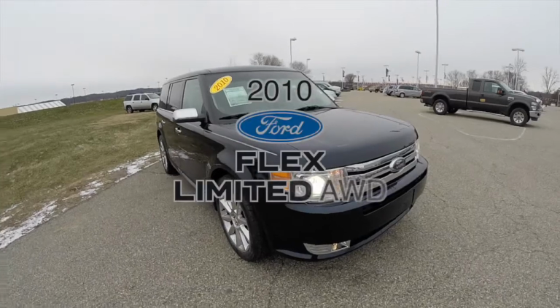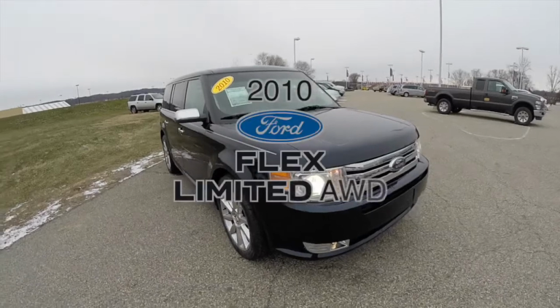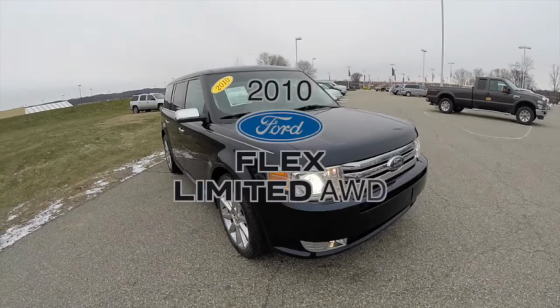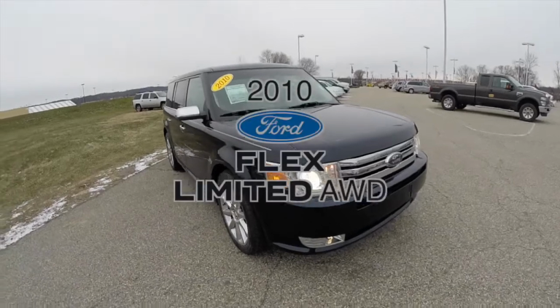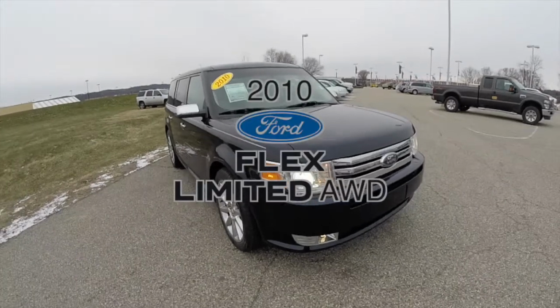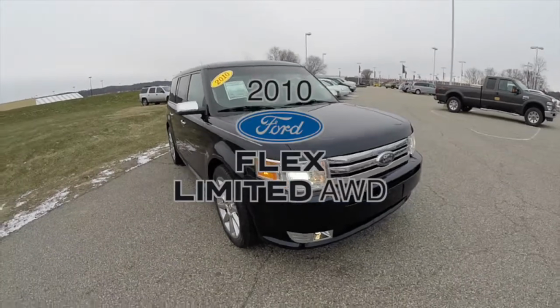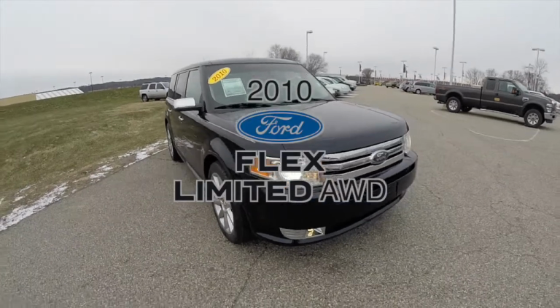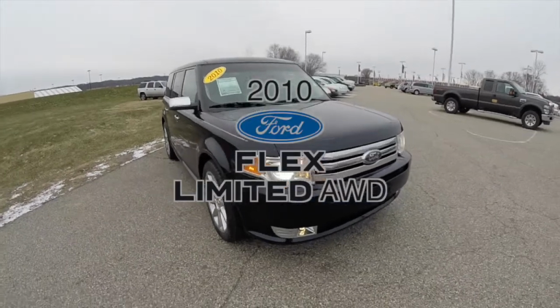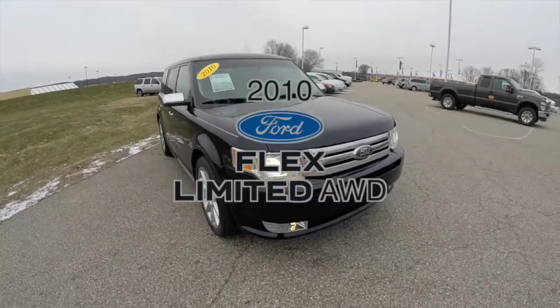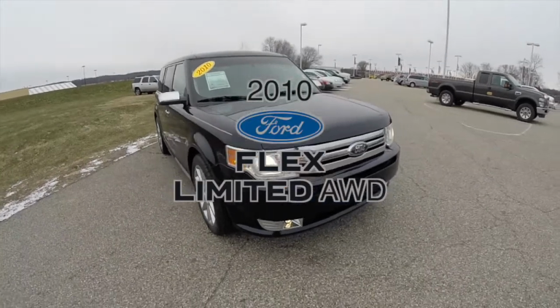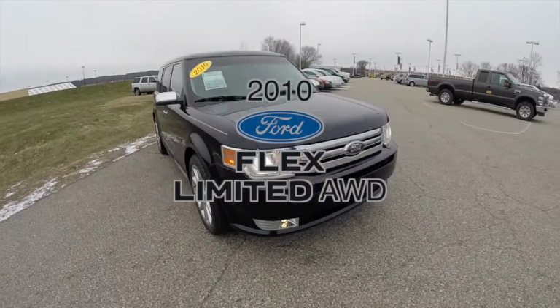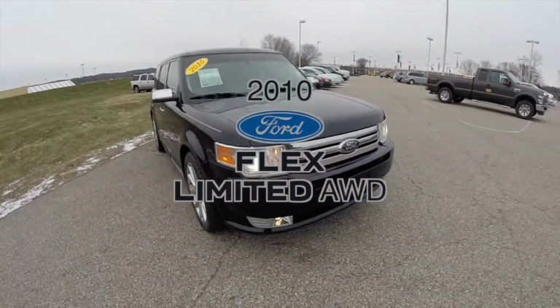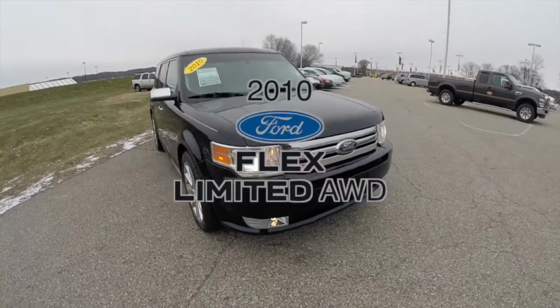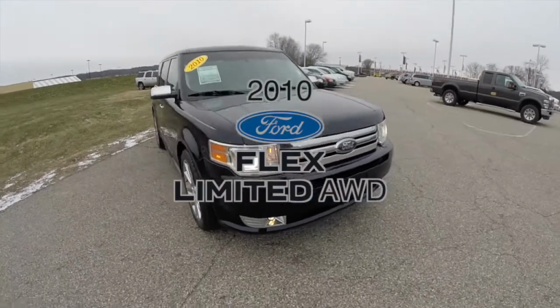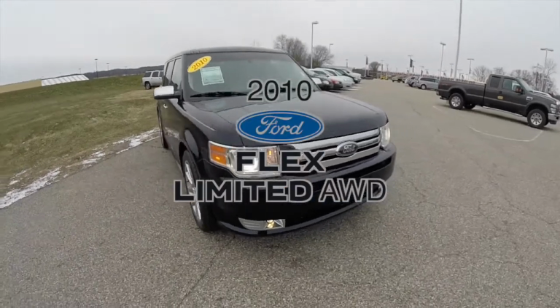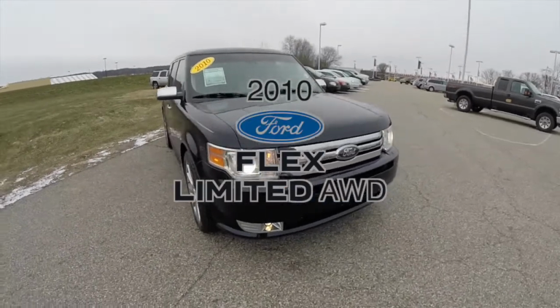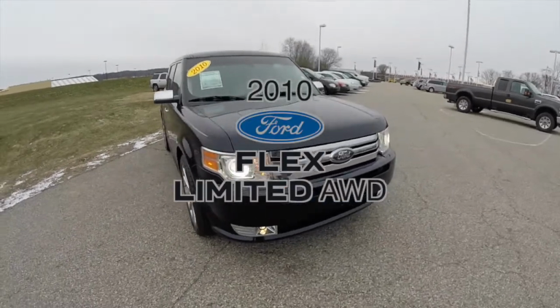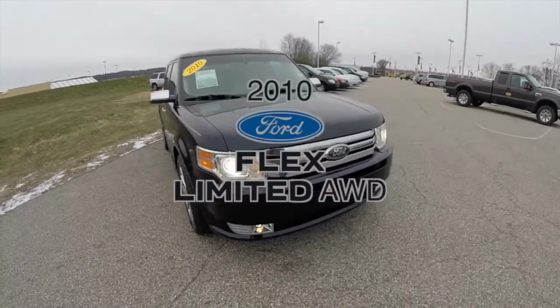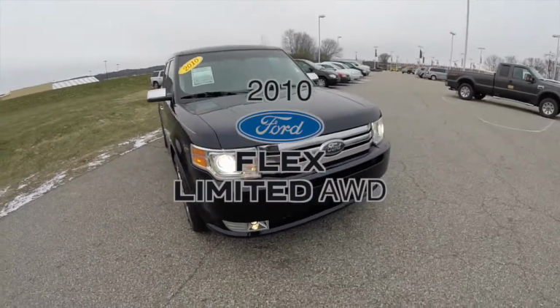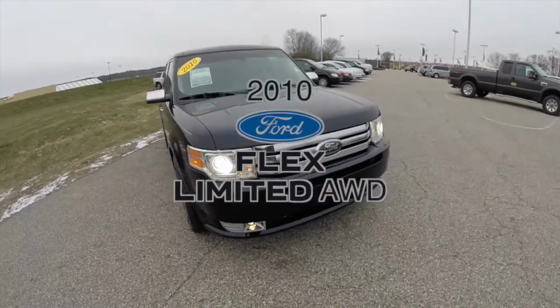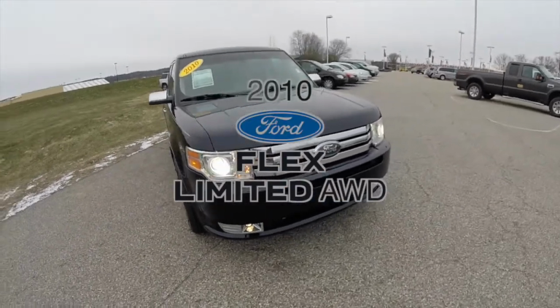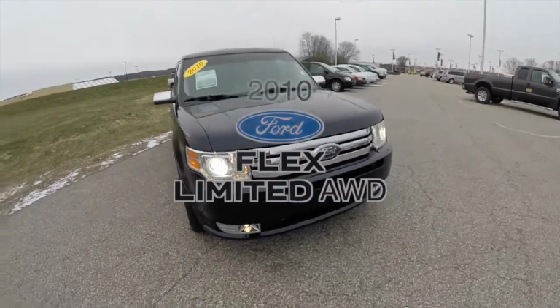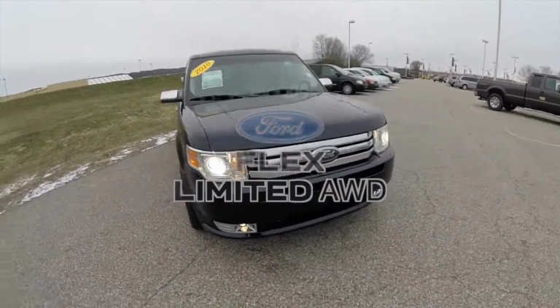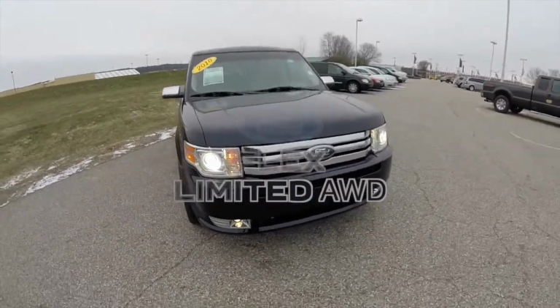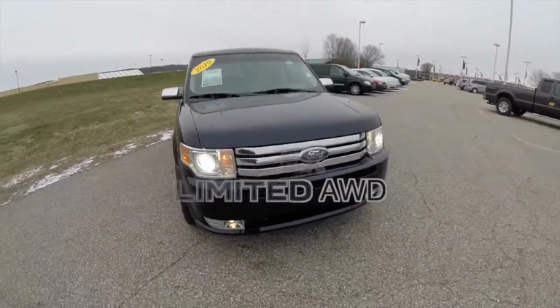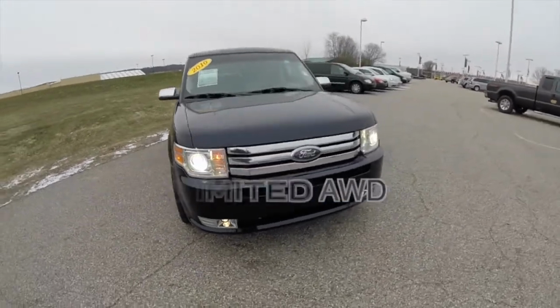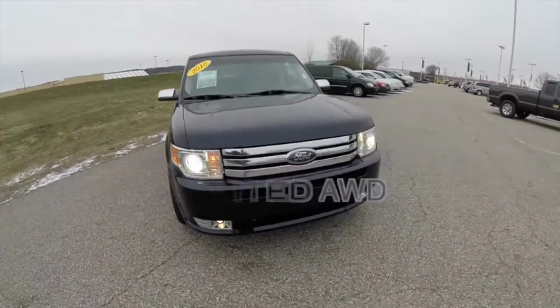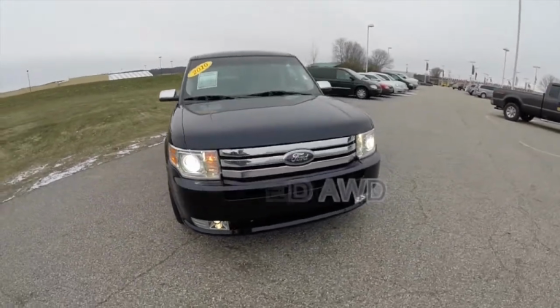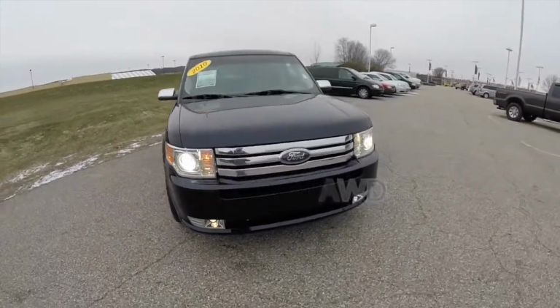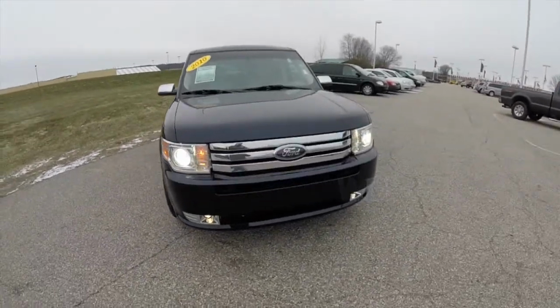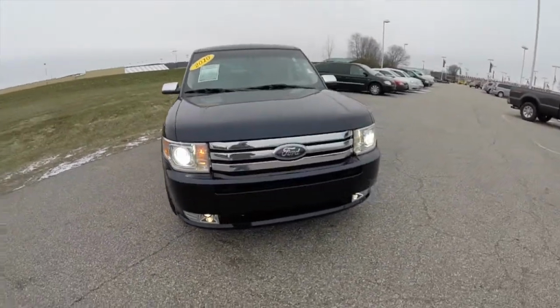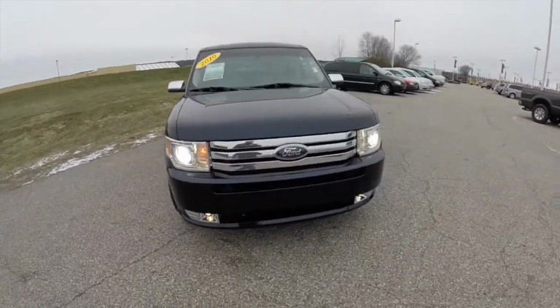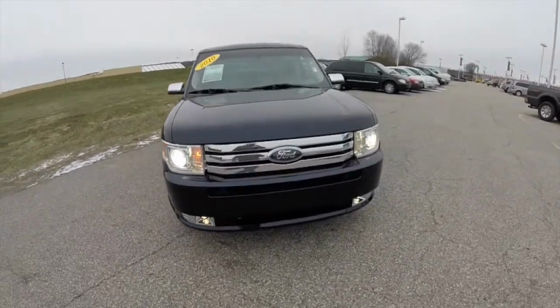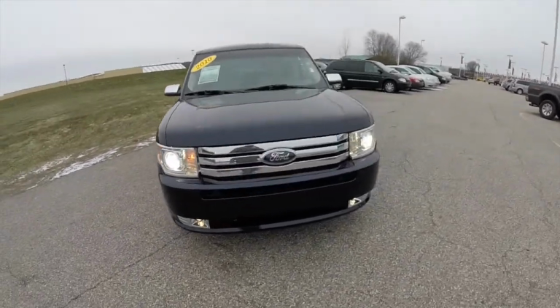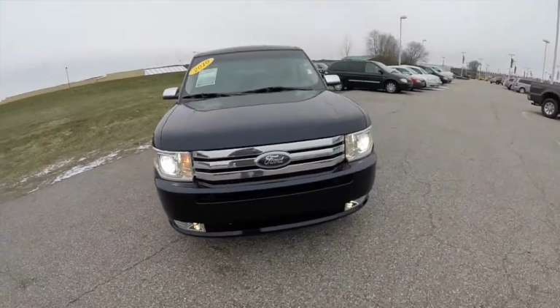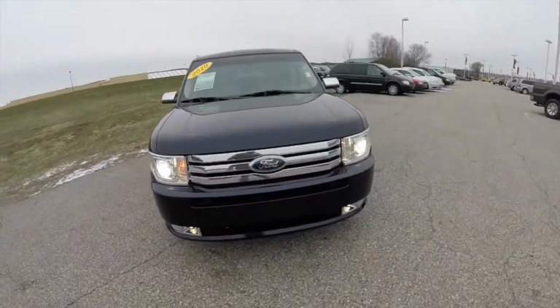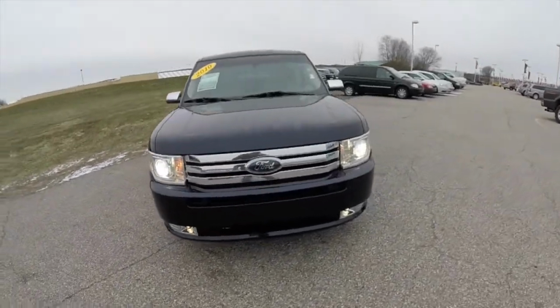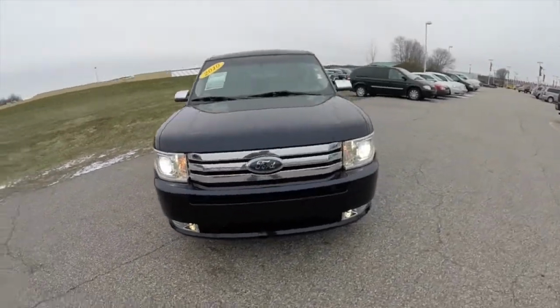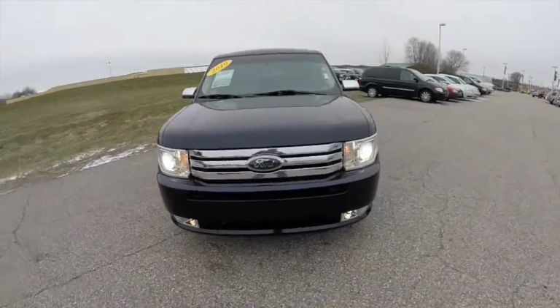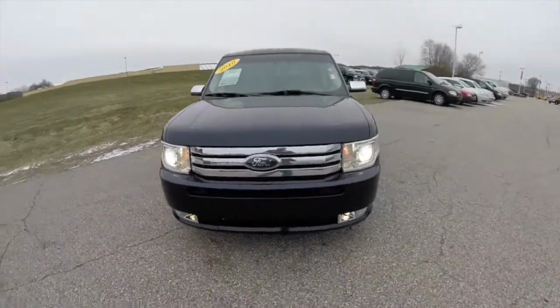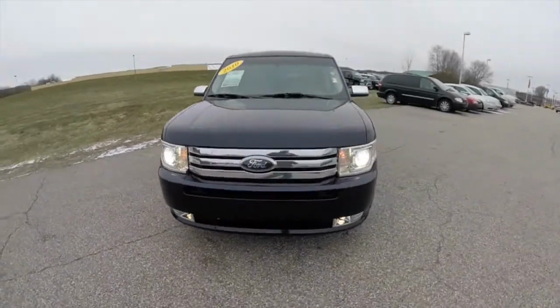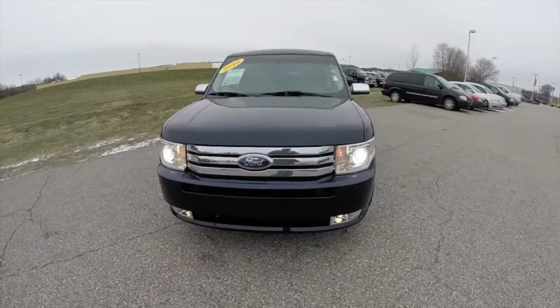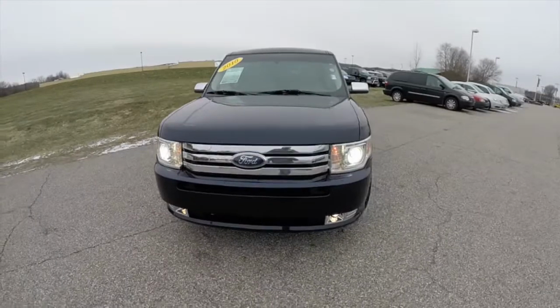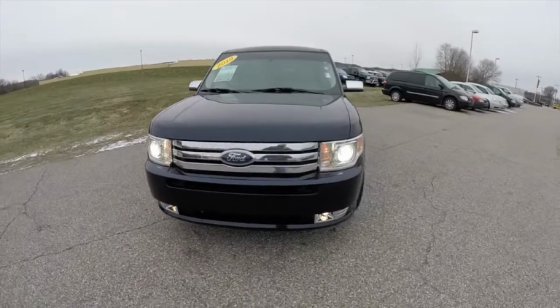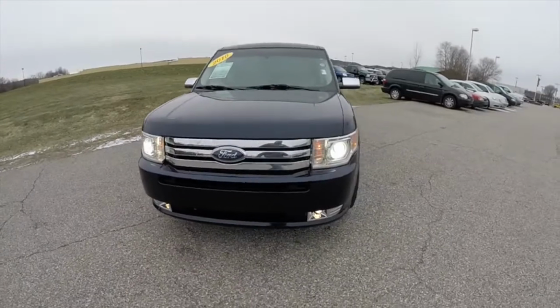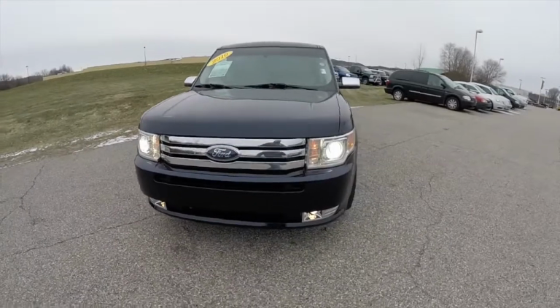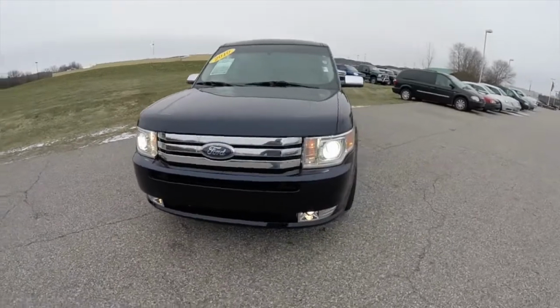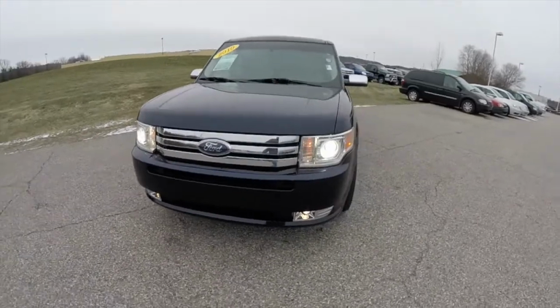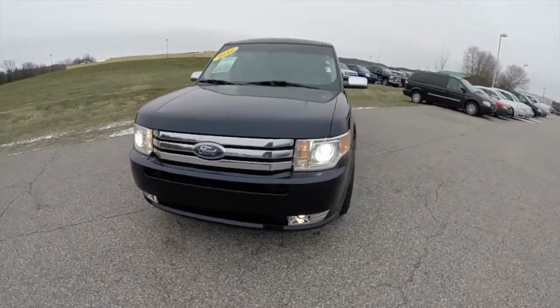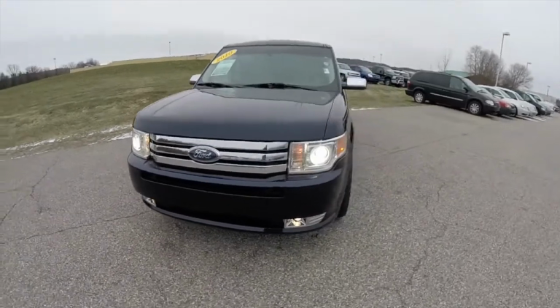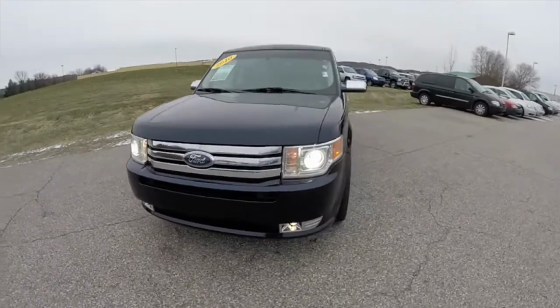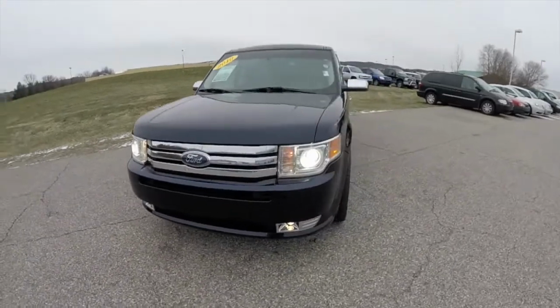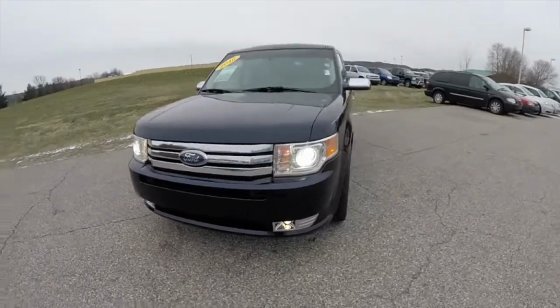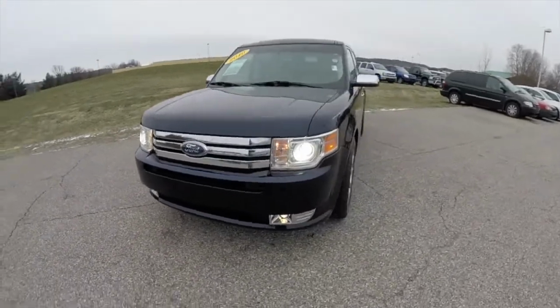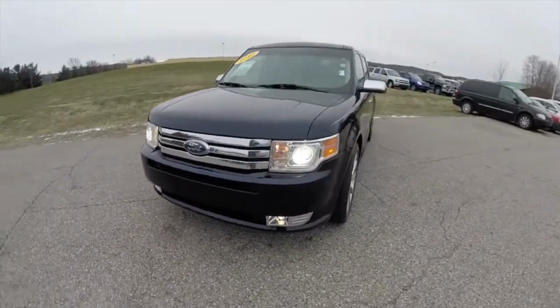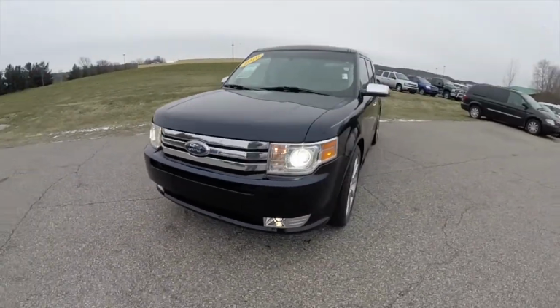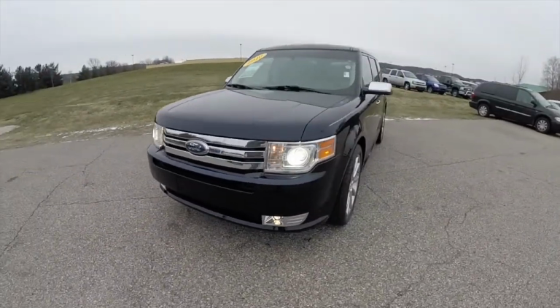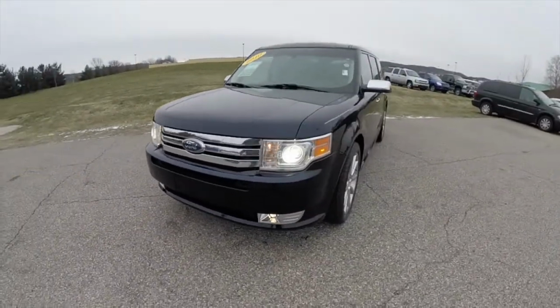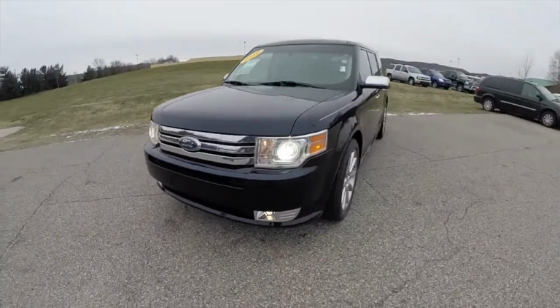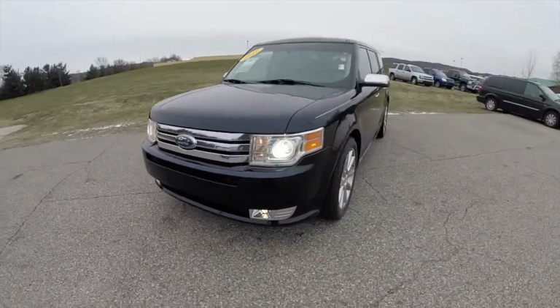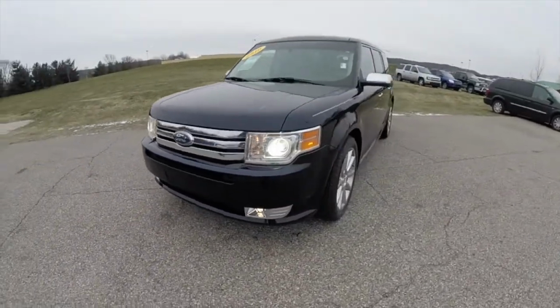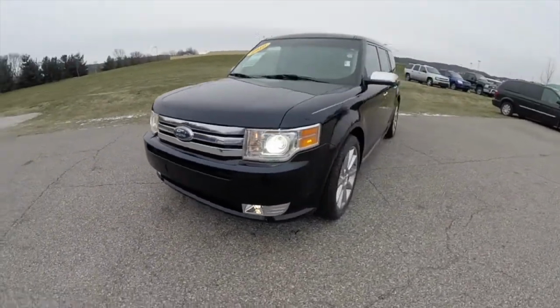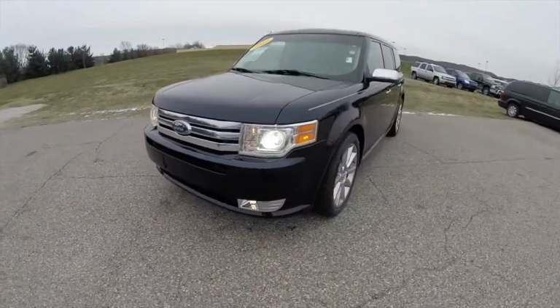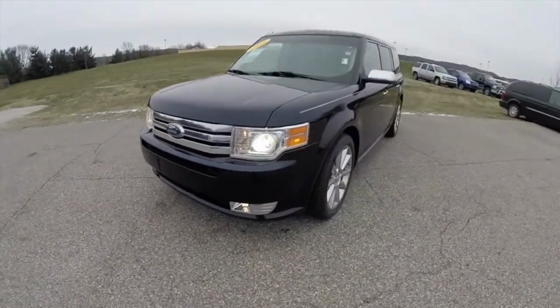Hello everyone. Today we're going to take a quick walk around look at this 2010 Ford Flex Limited.